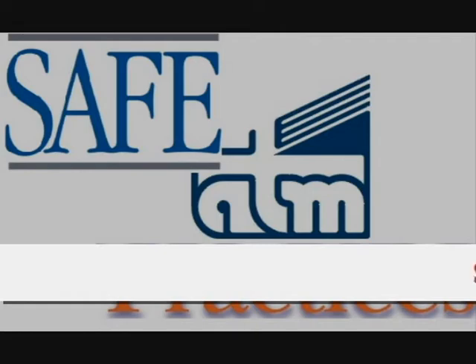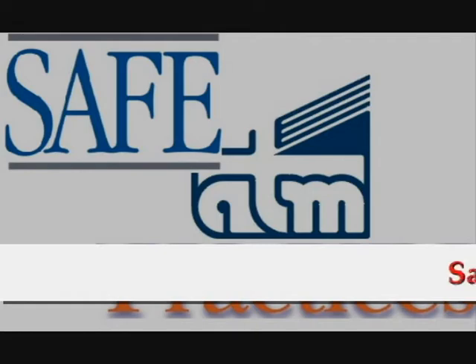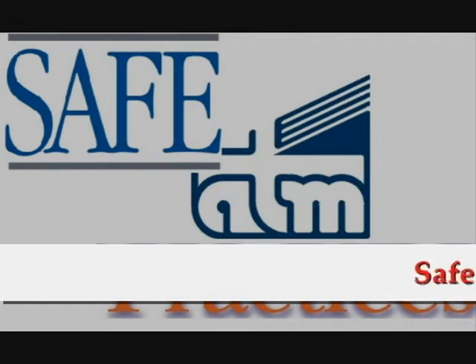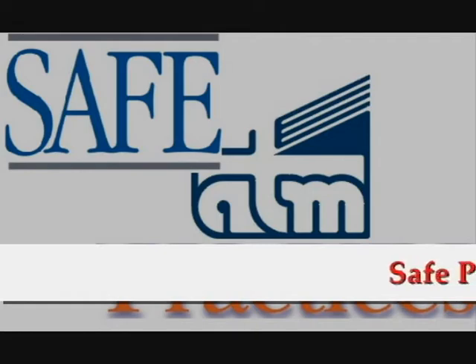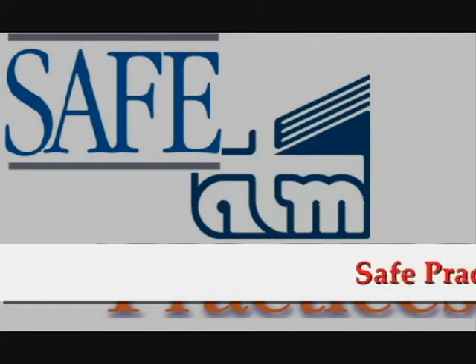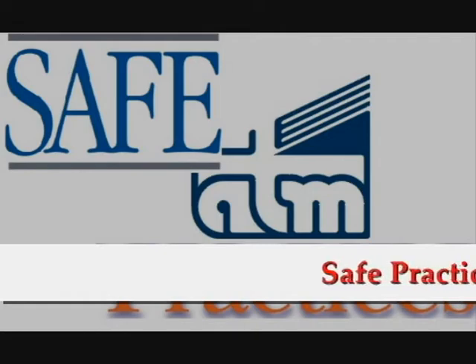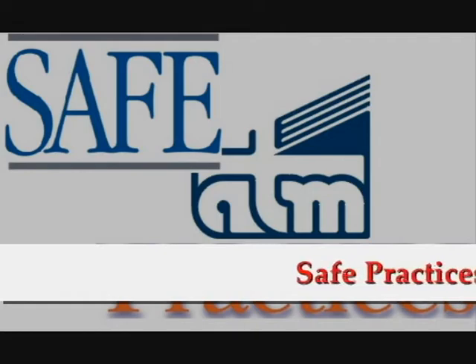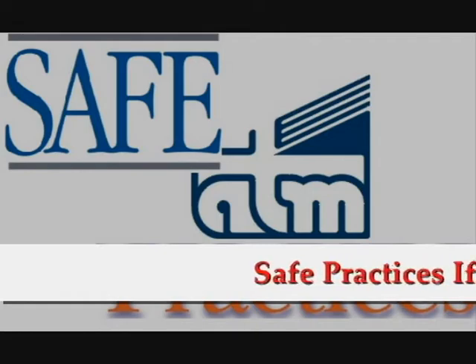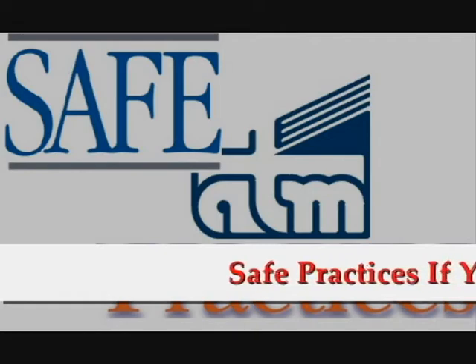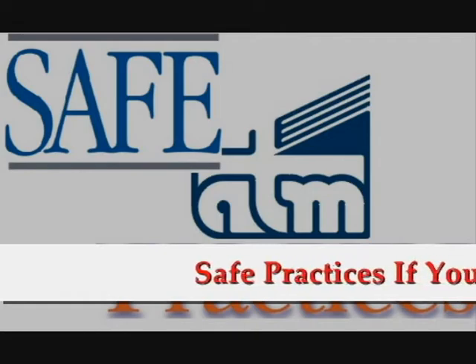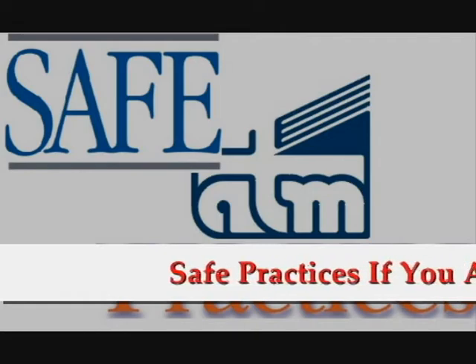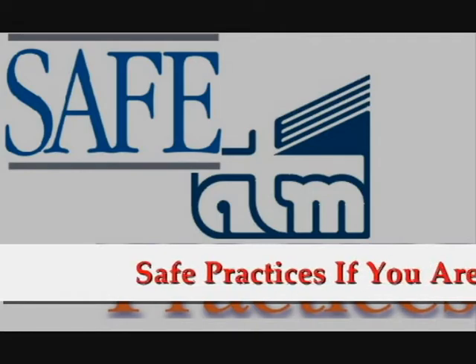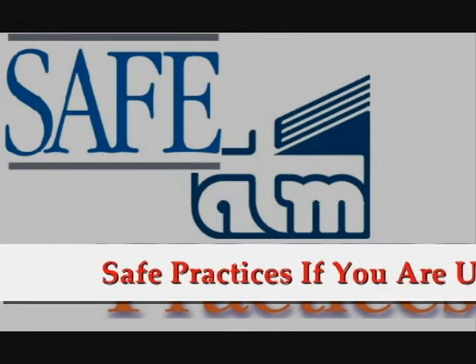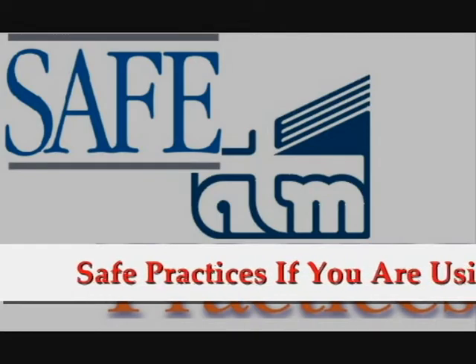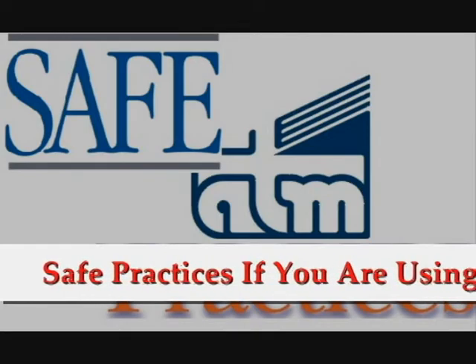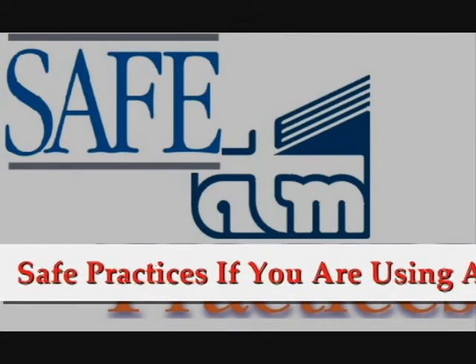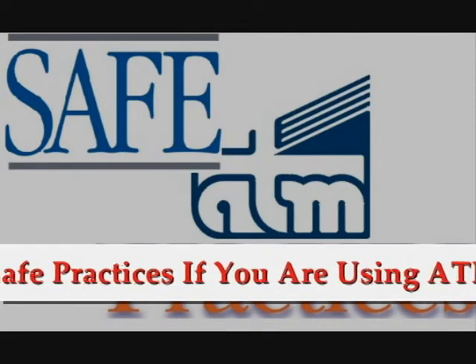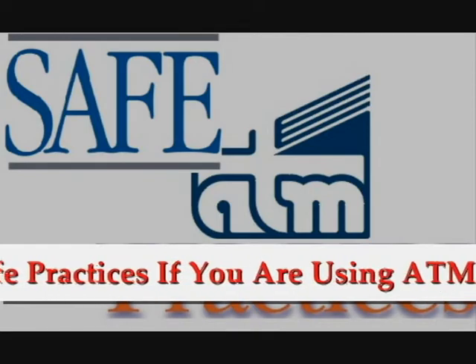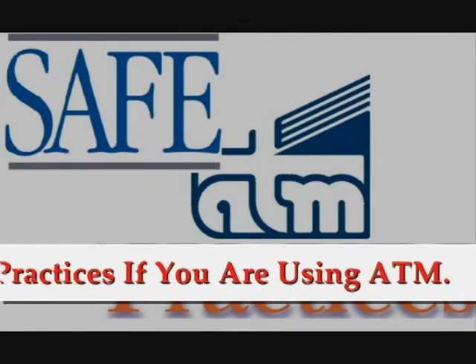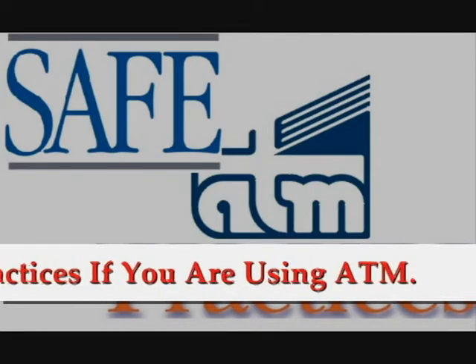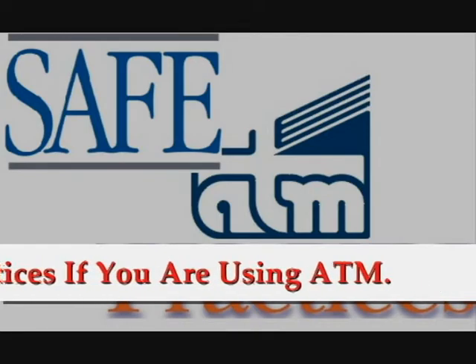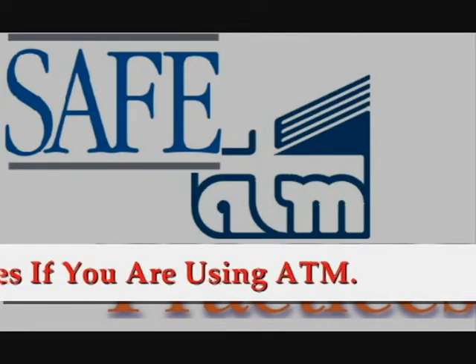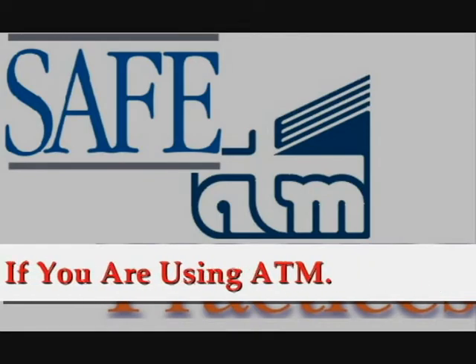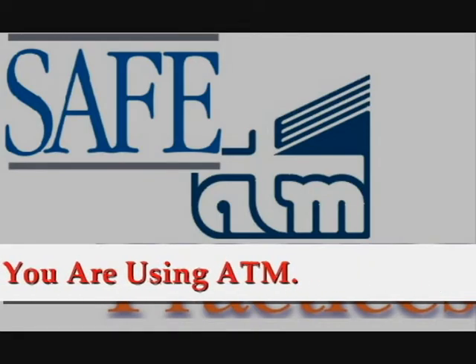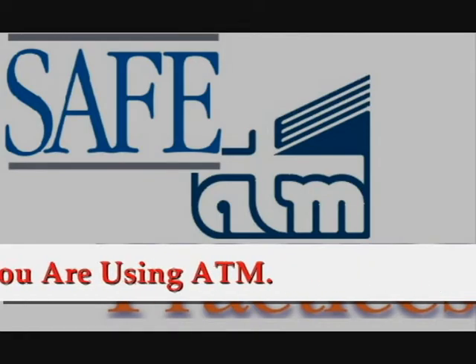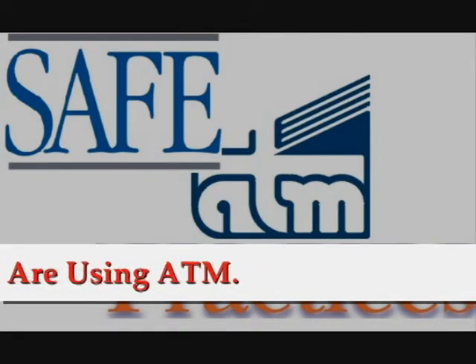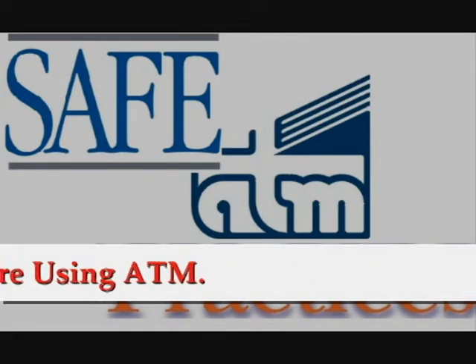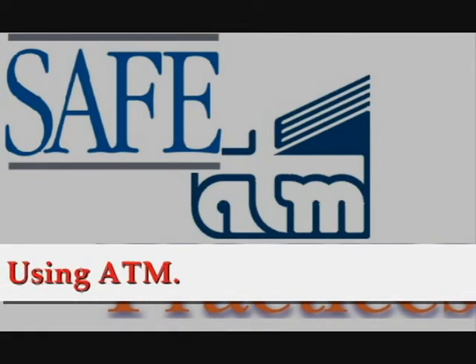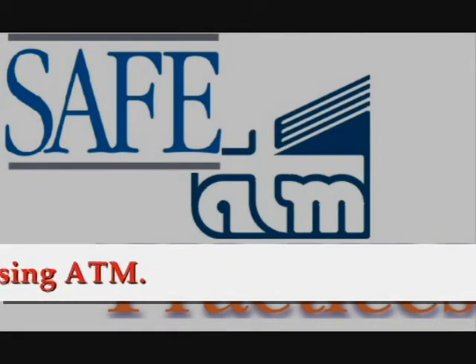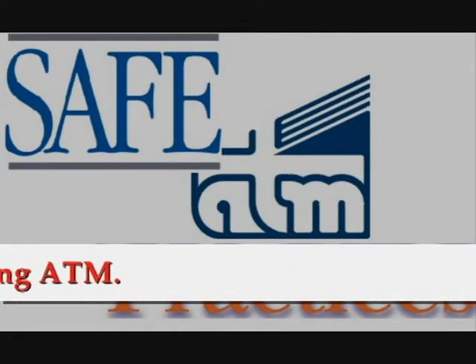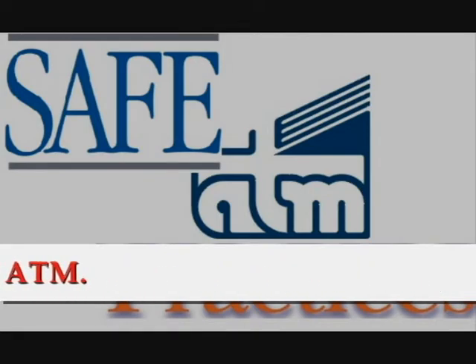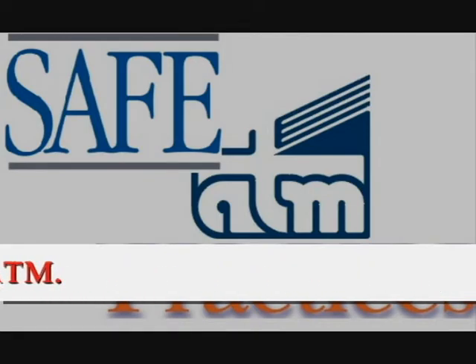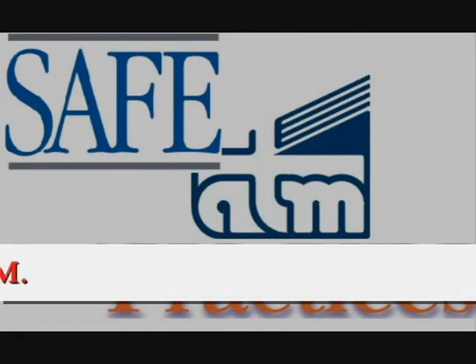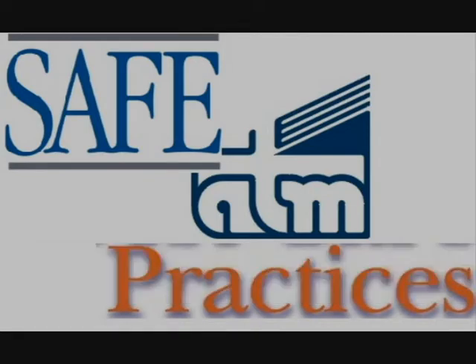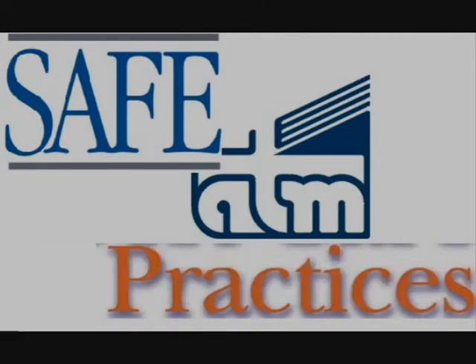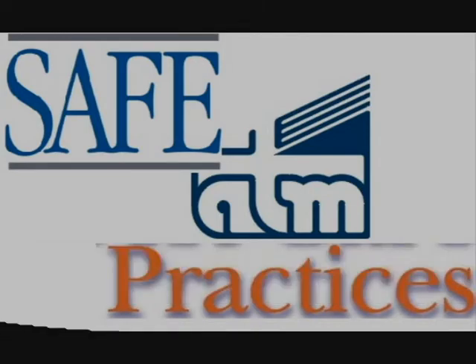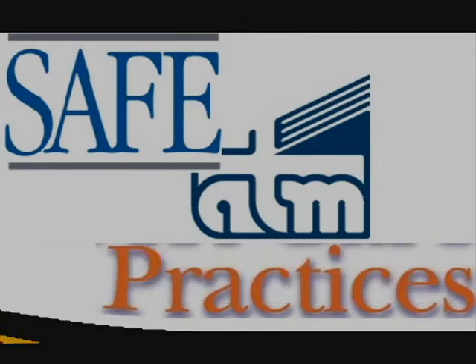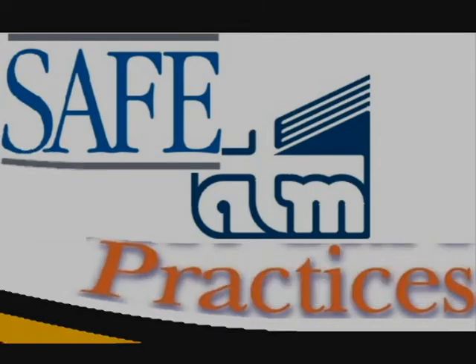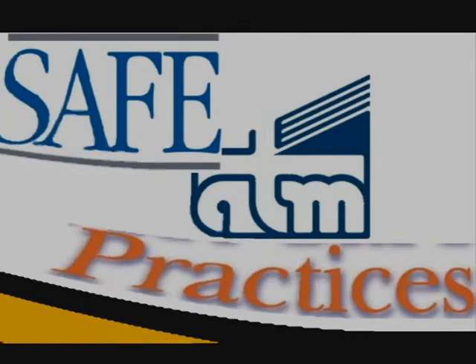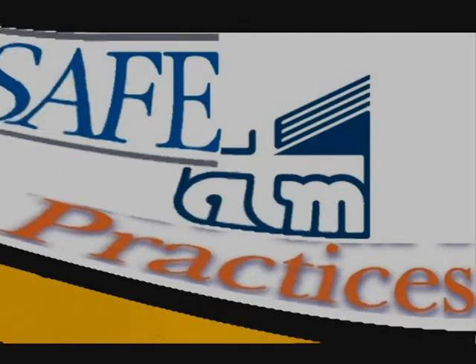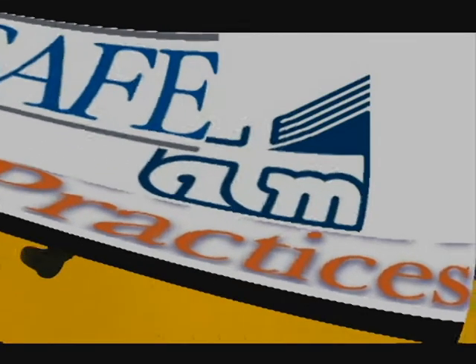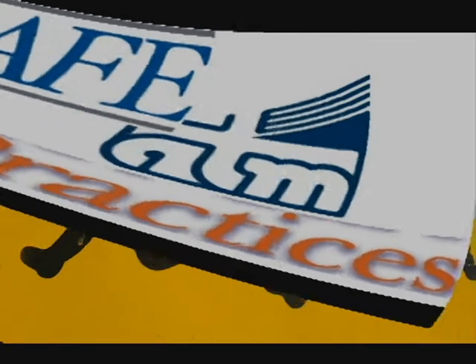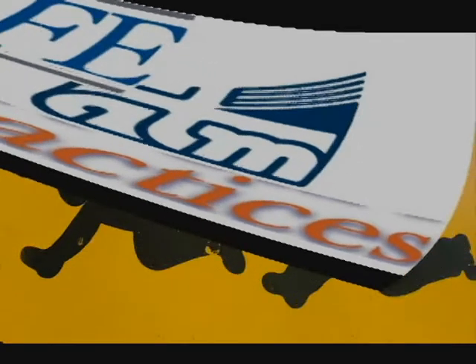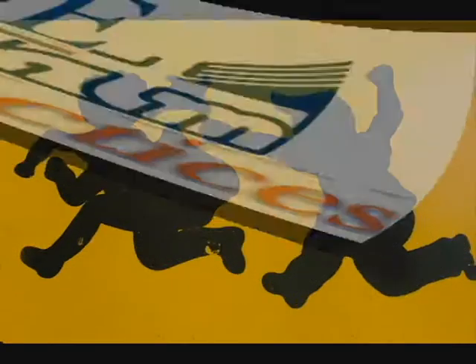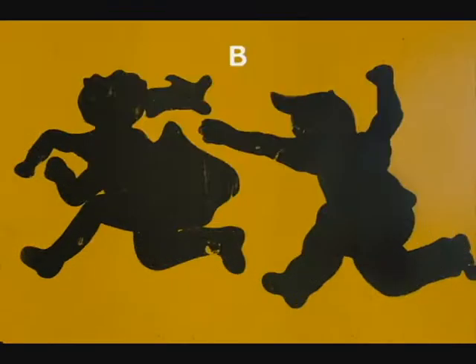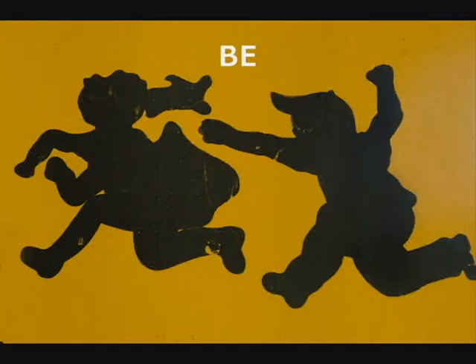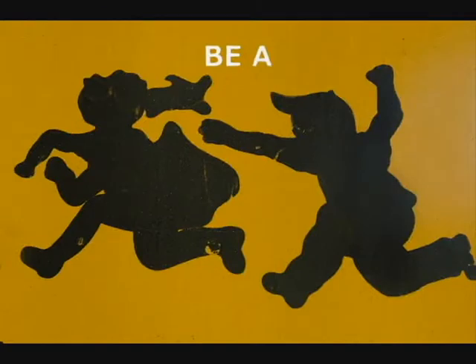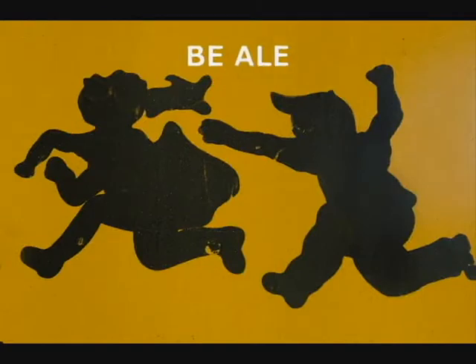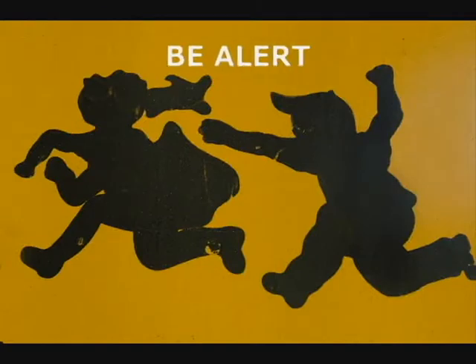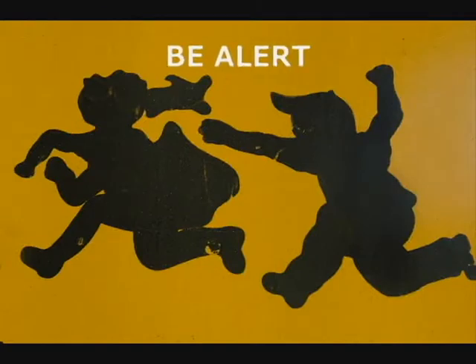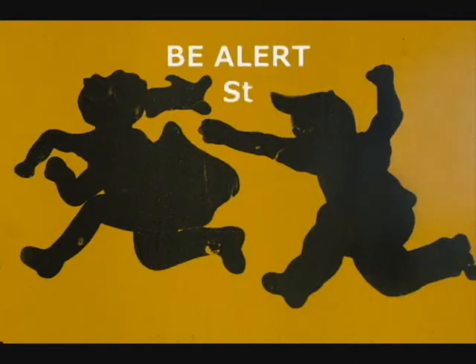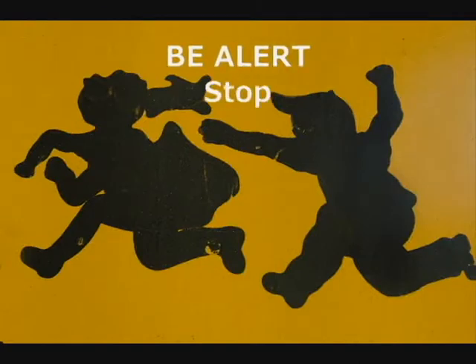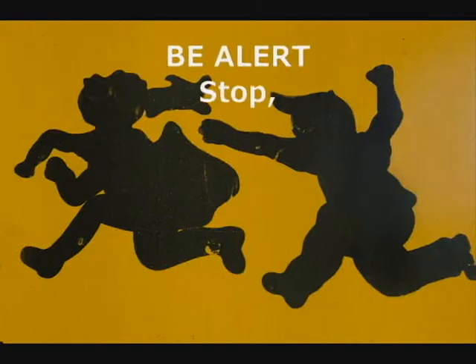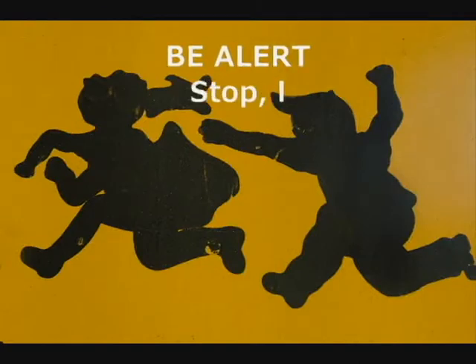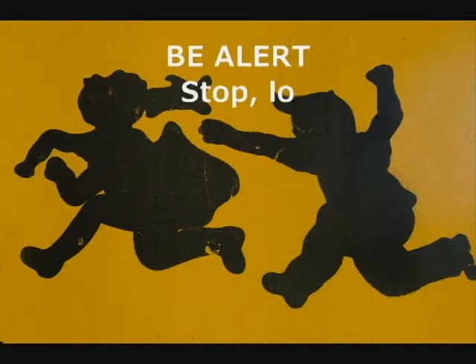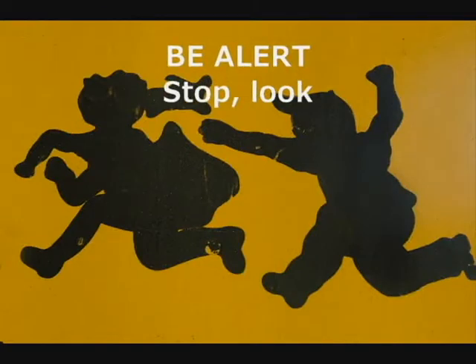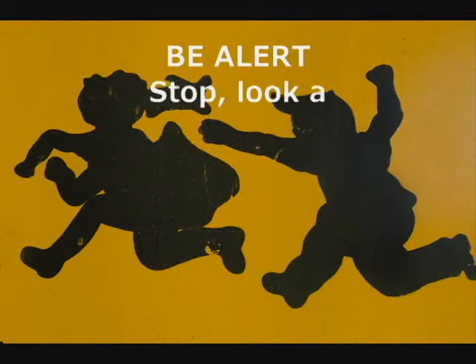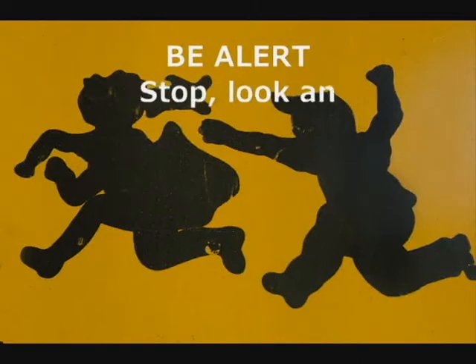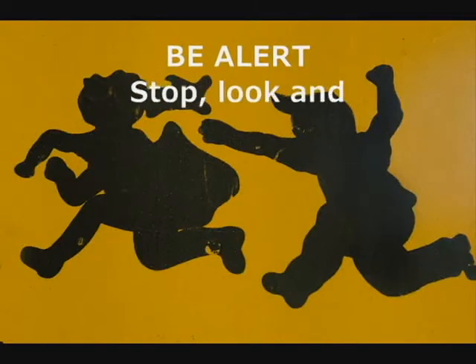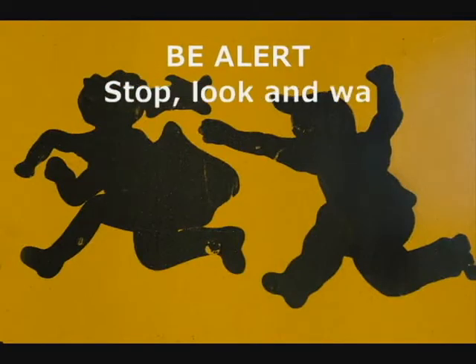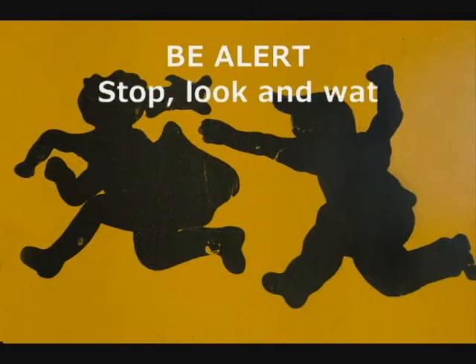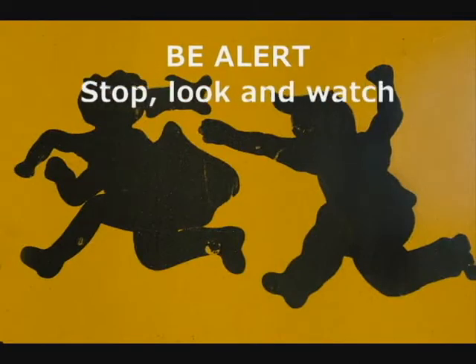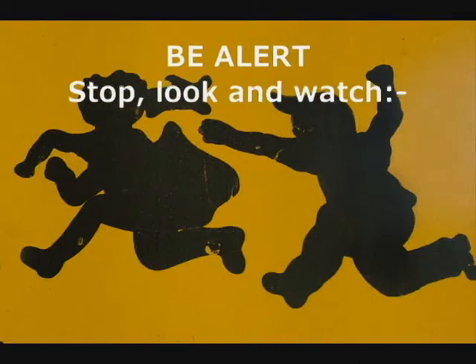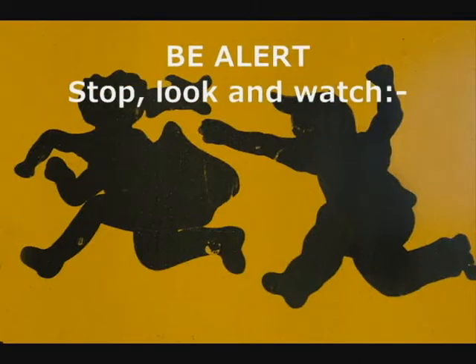This is a tutorial video on safe practices if you are using ATM. Be alert. Stop, look and watch.